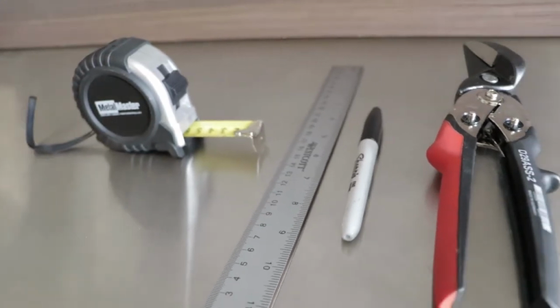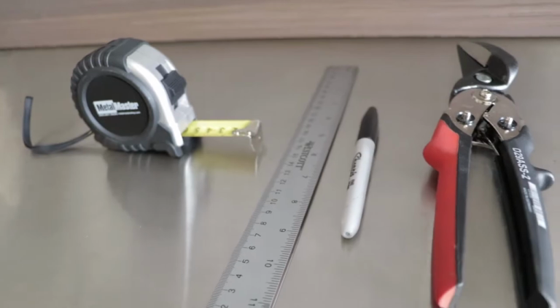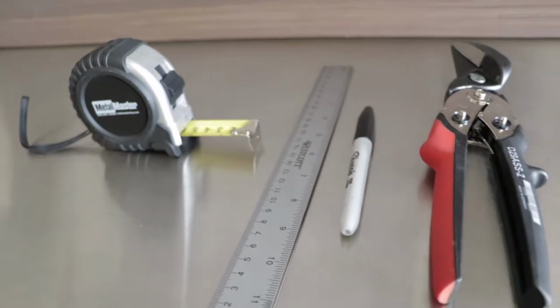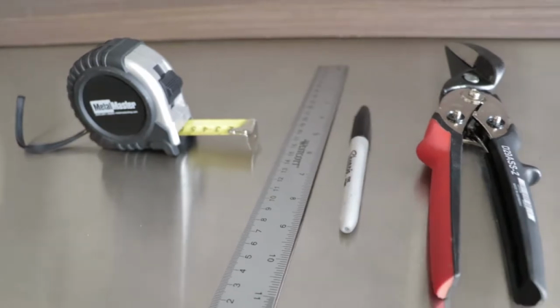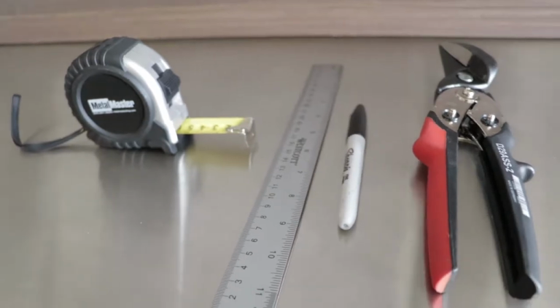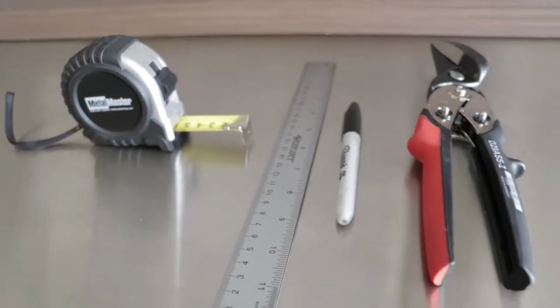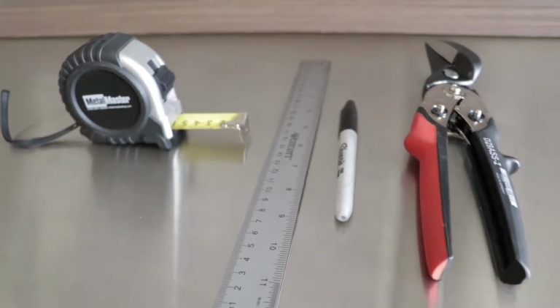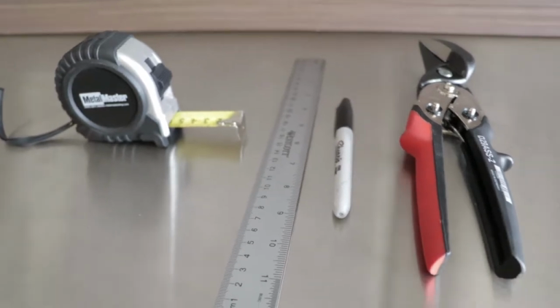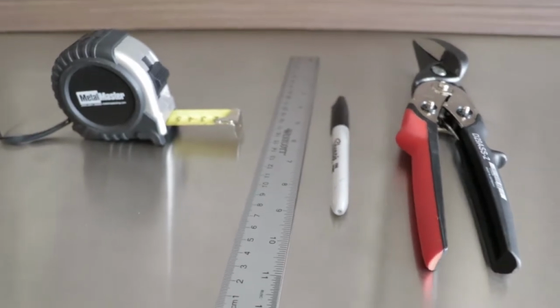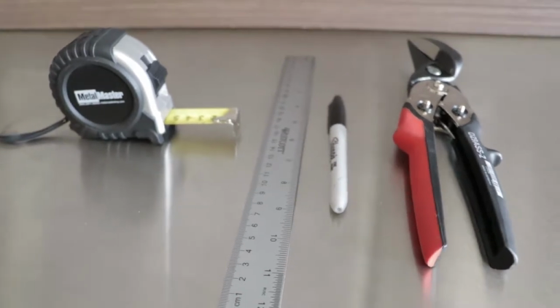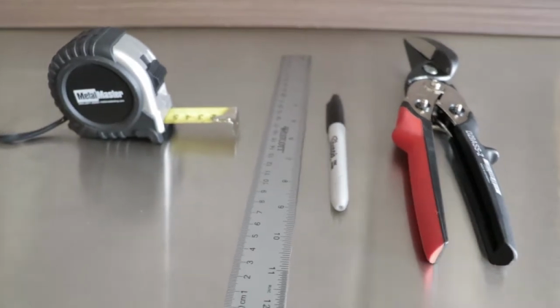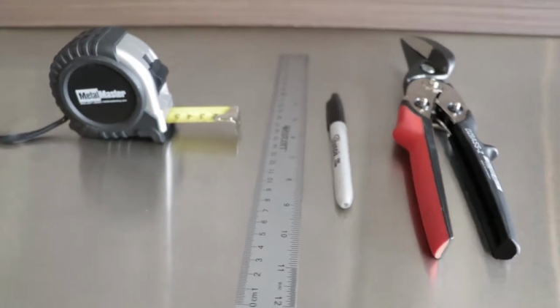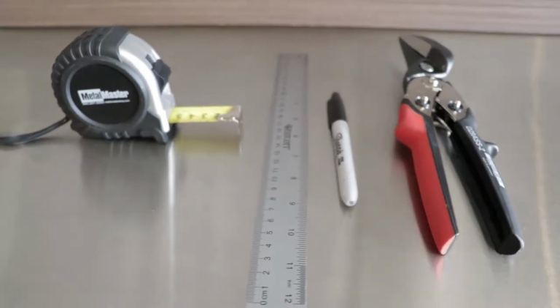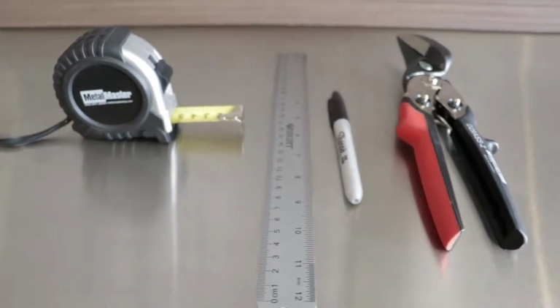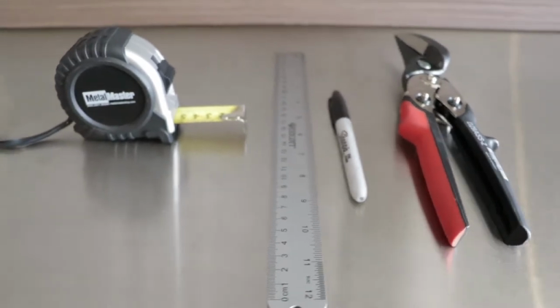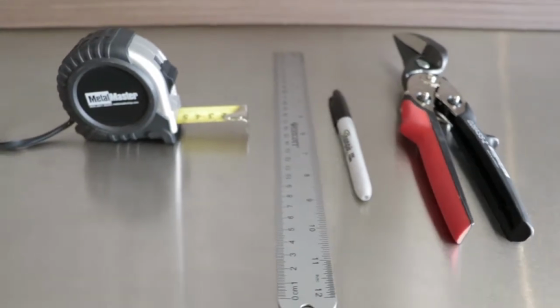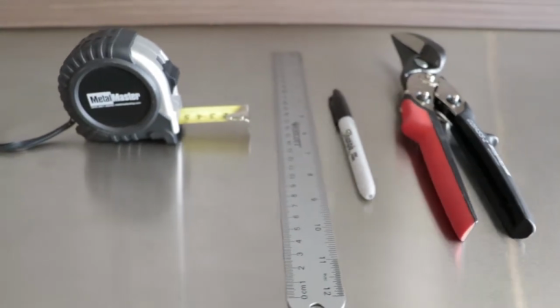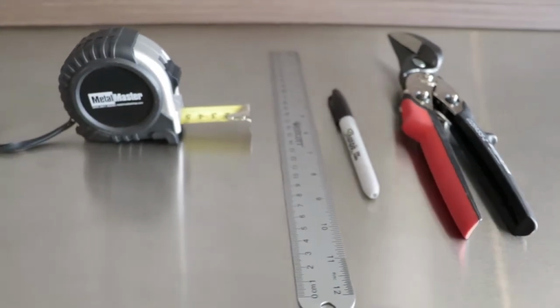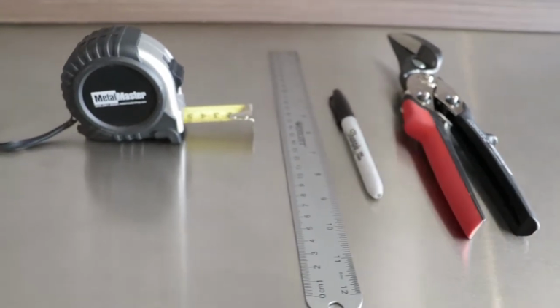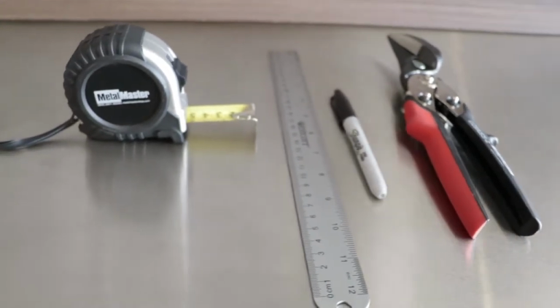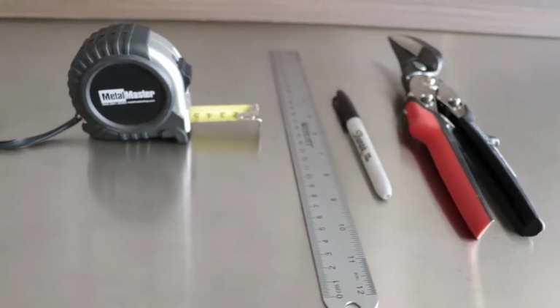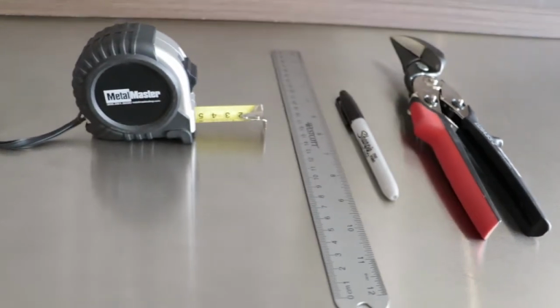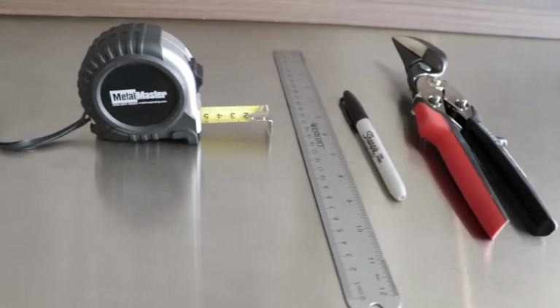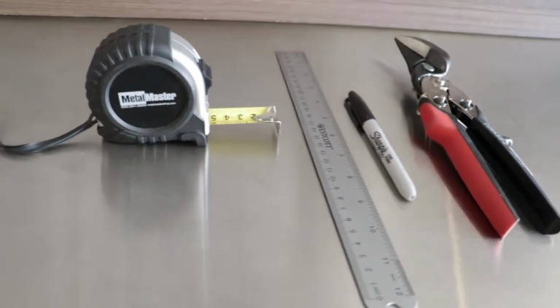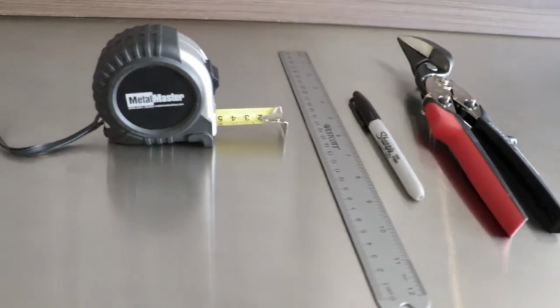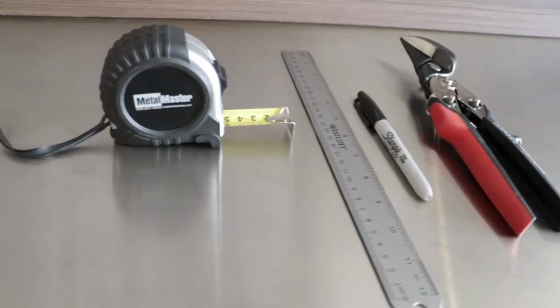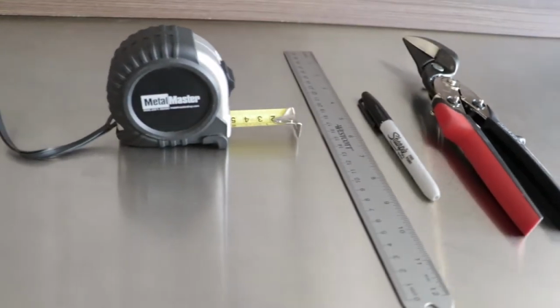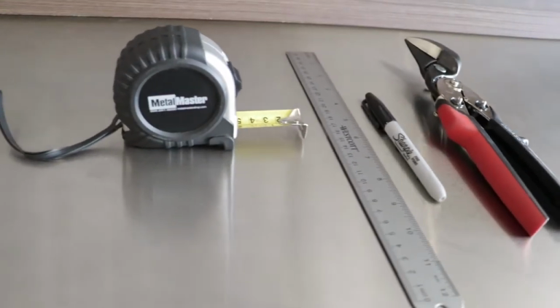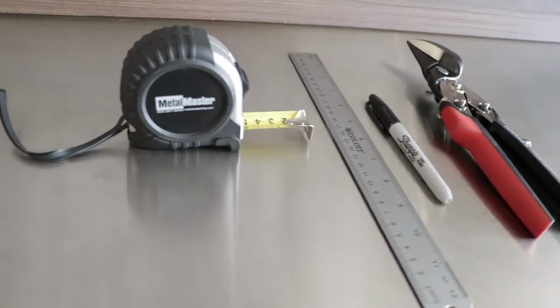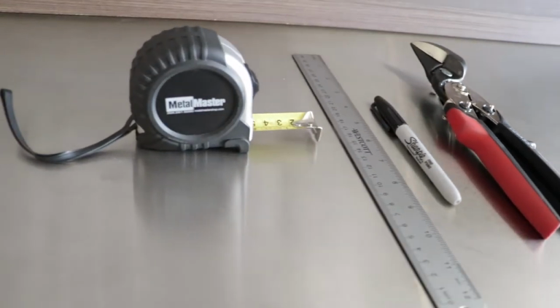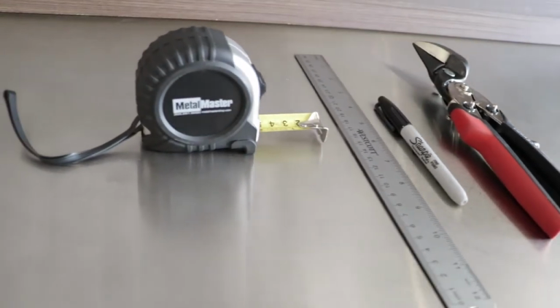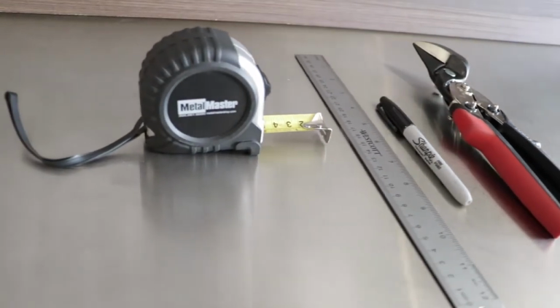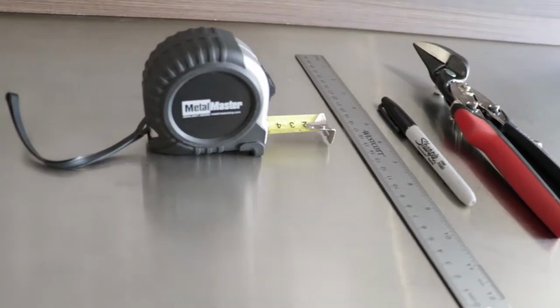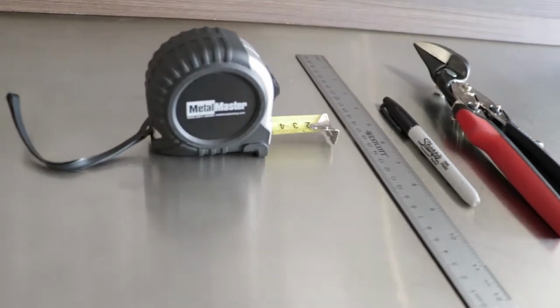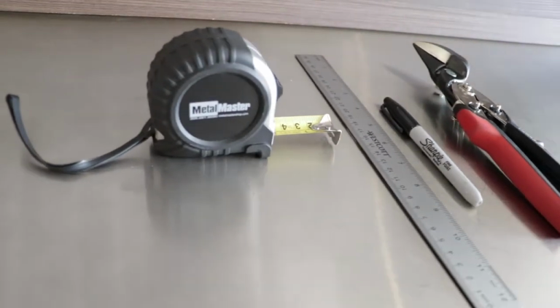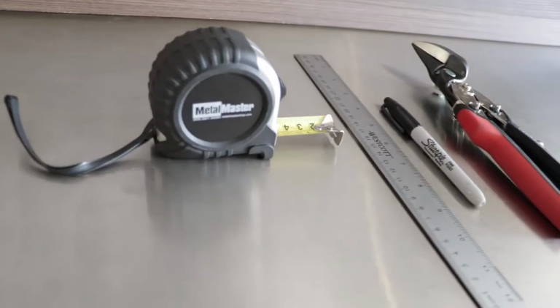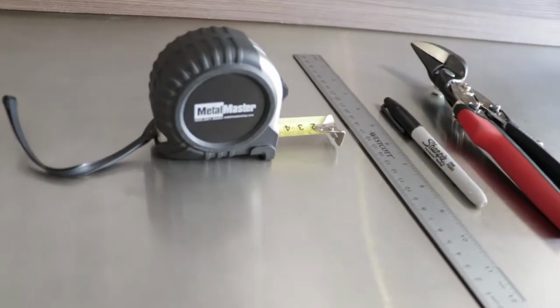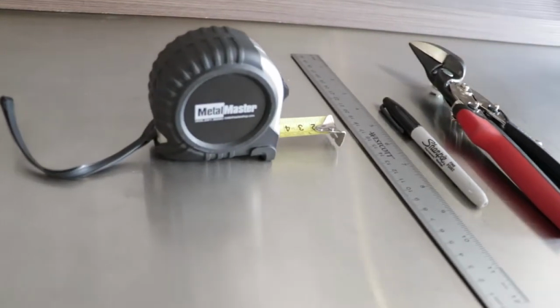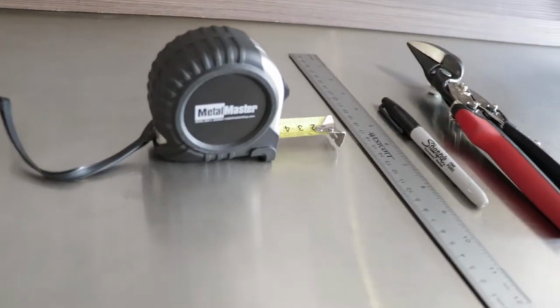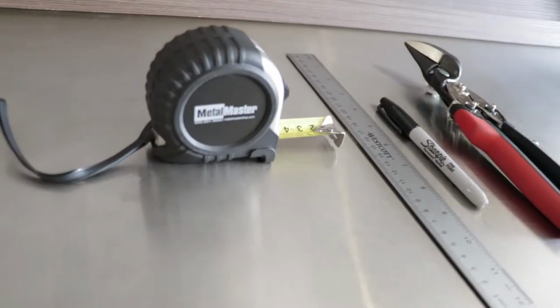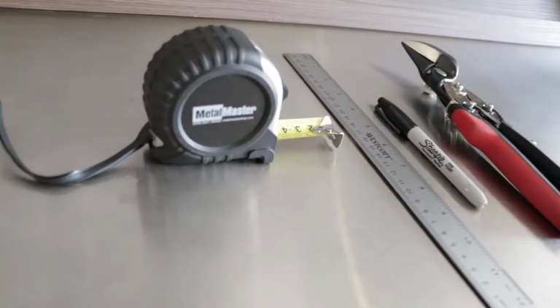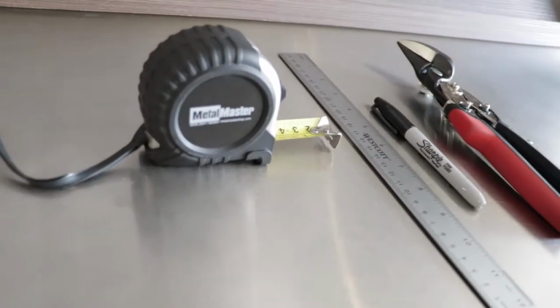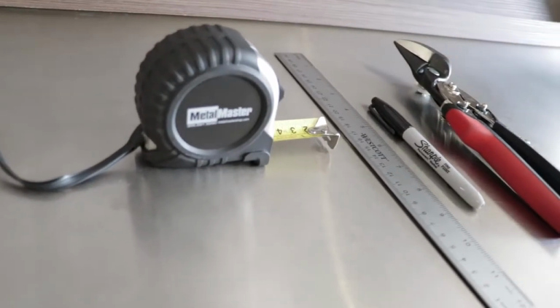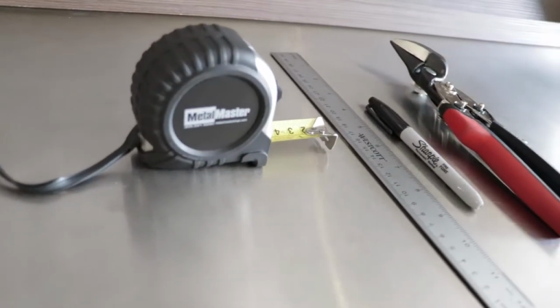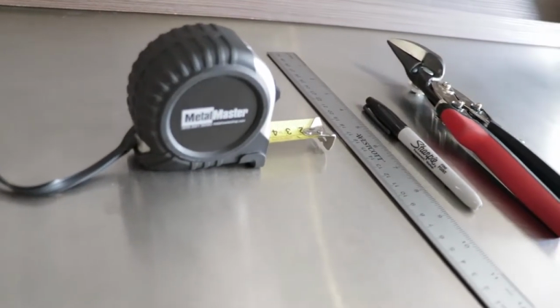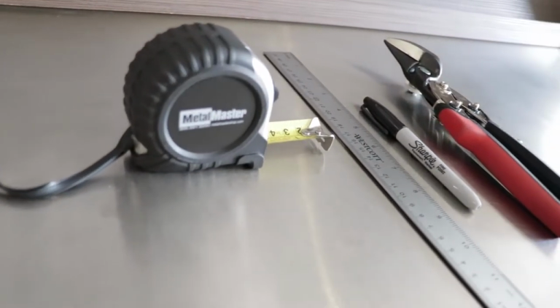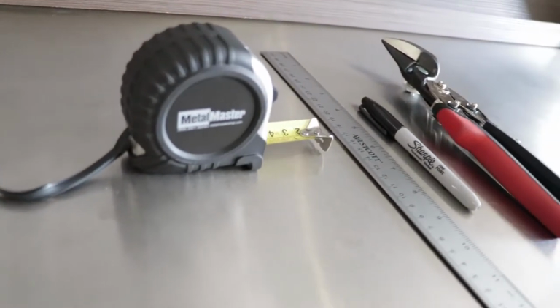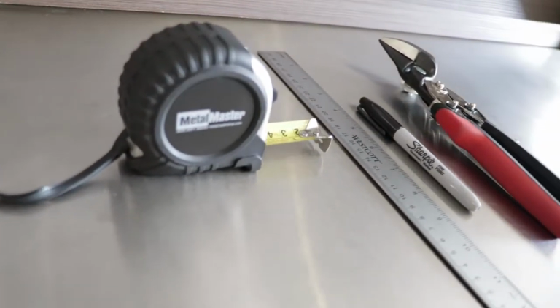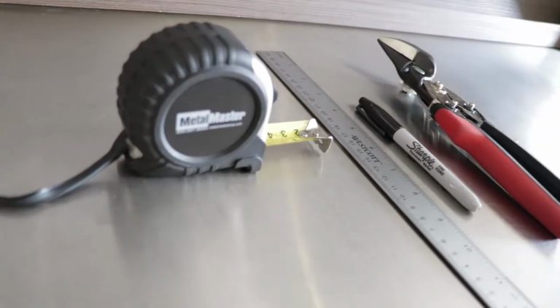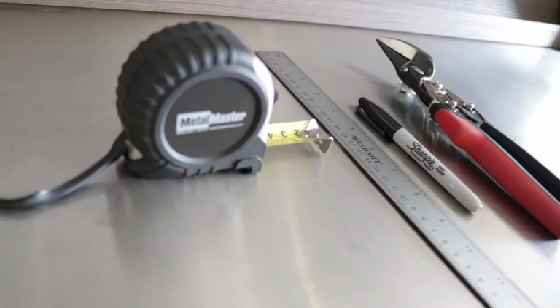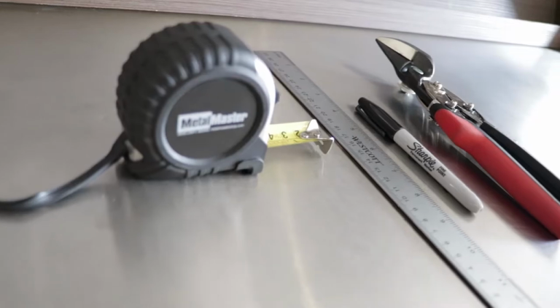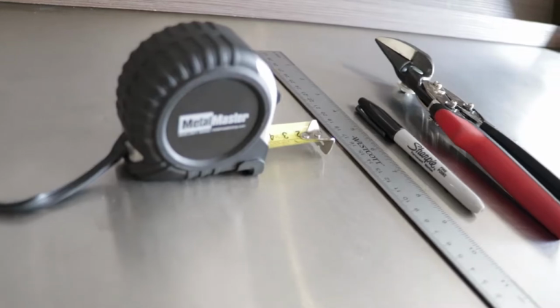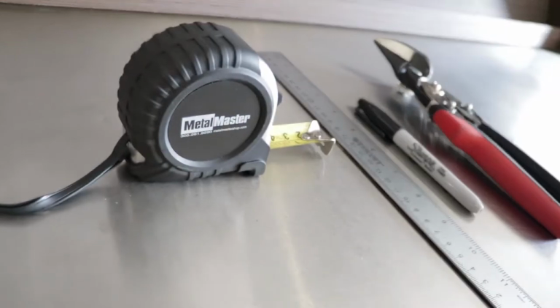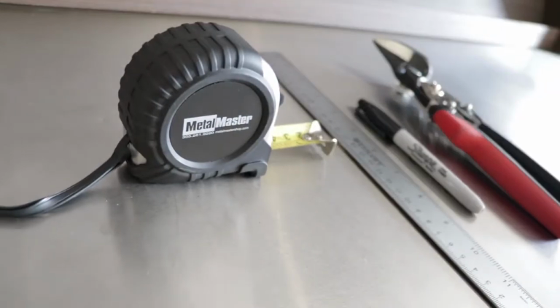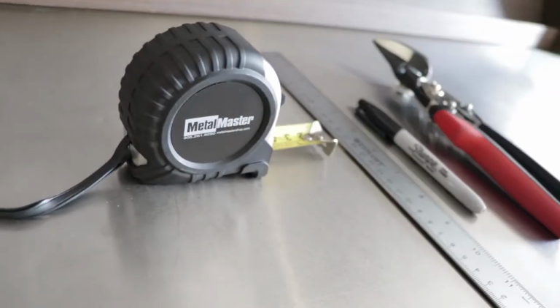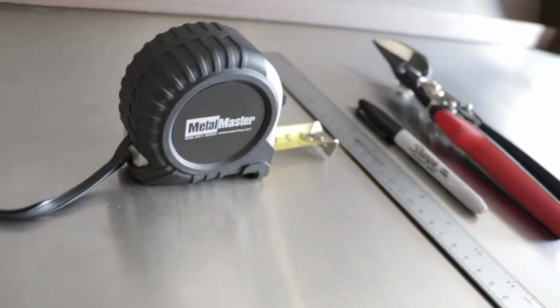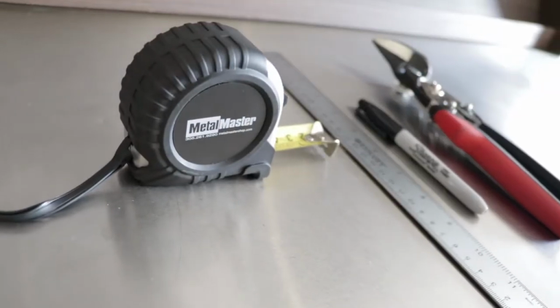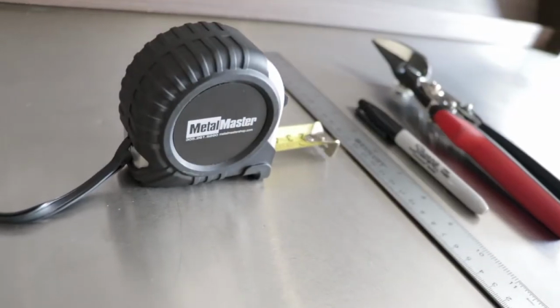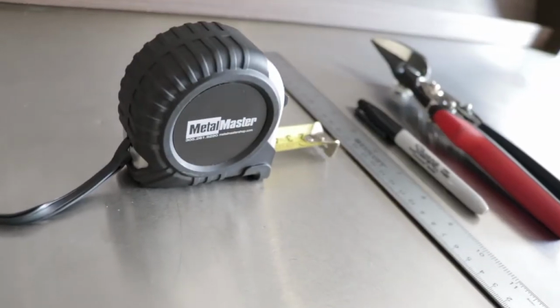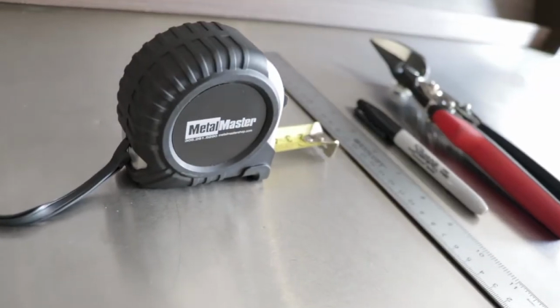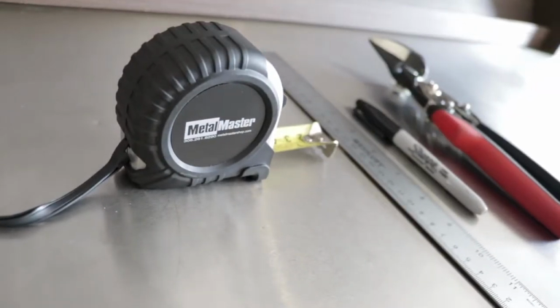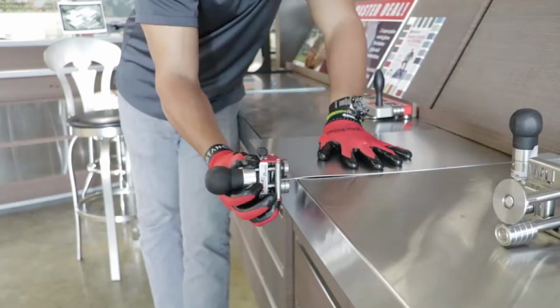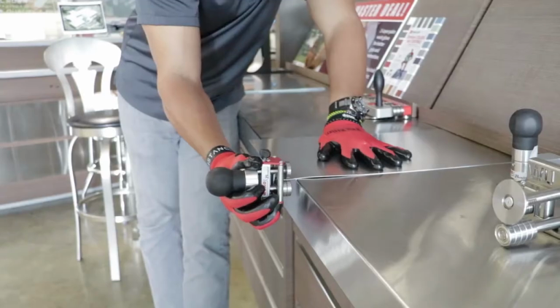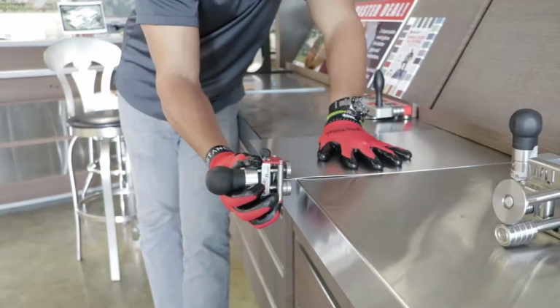In addition, you'll need scissors to cut metal, a marker, a ruler or straight edge, and a measuring tape.